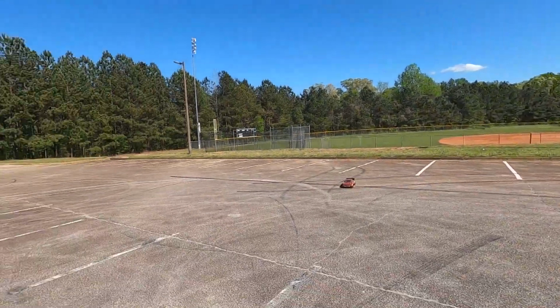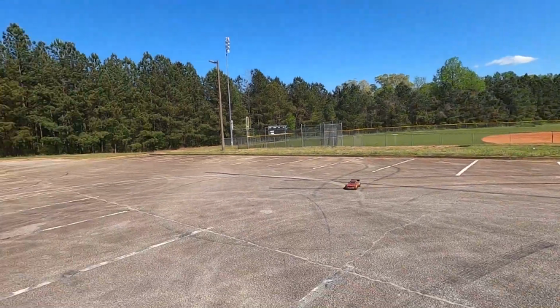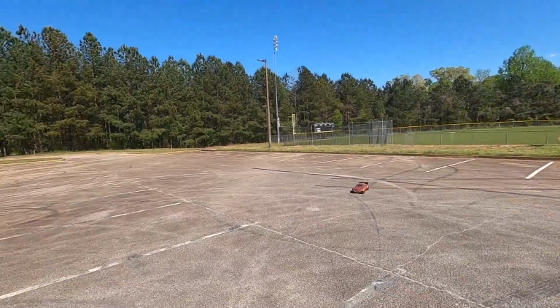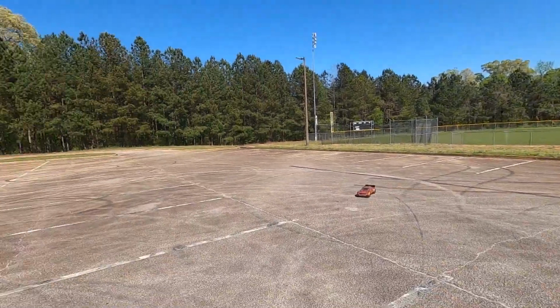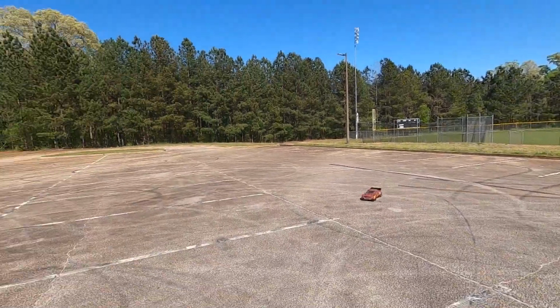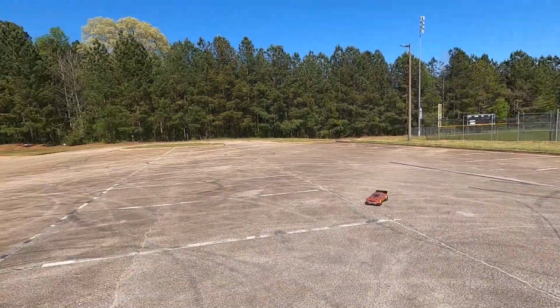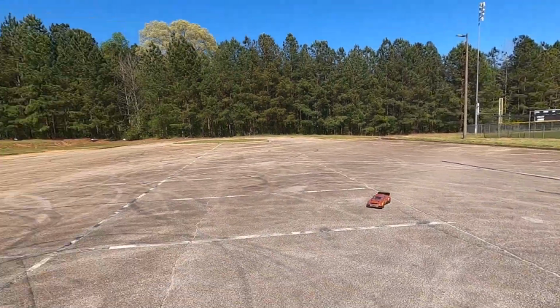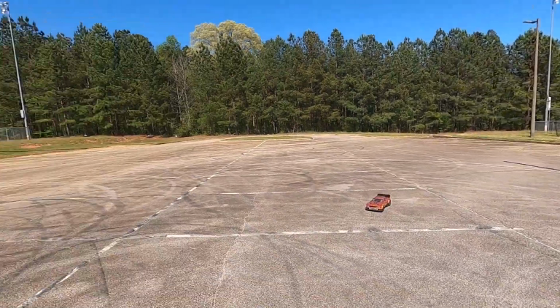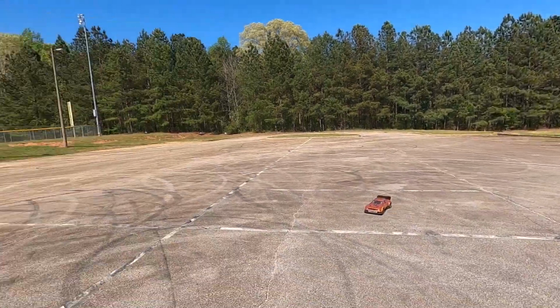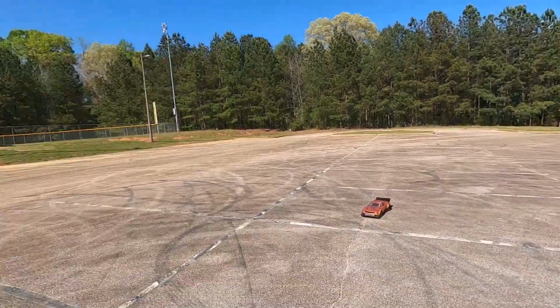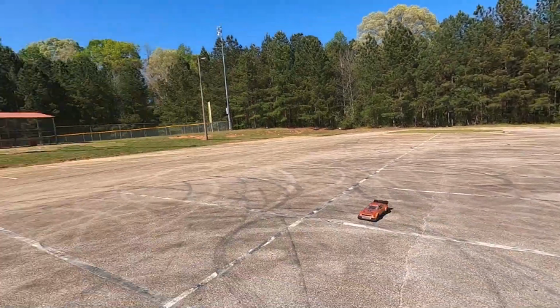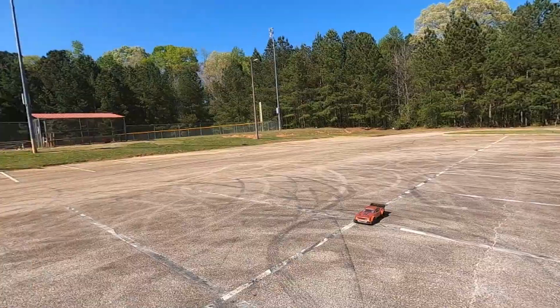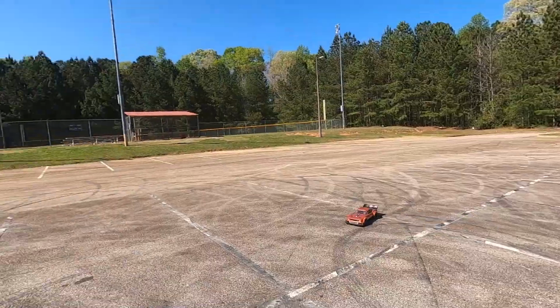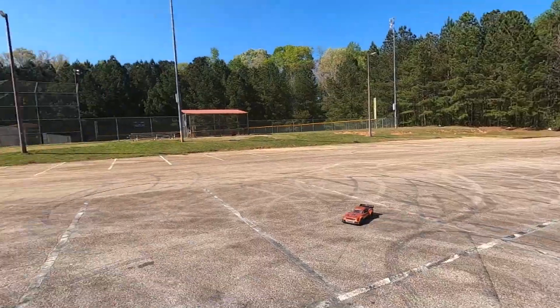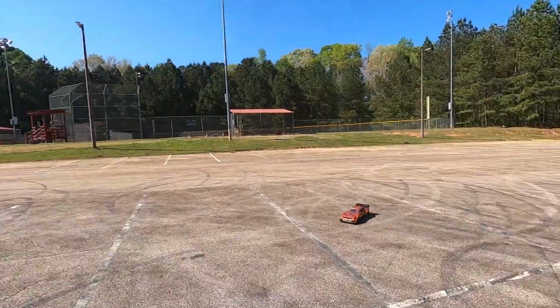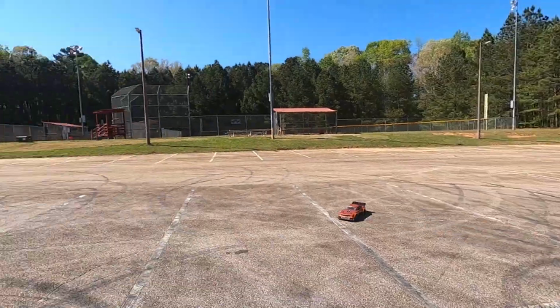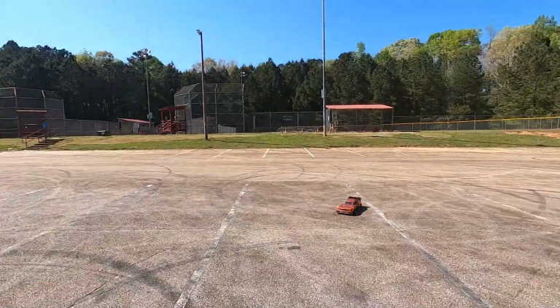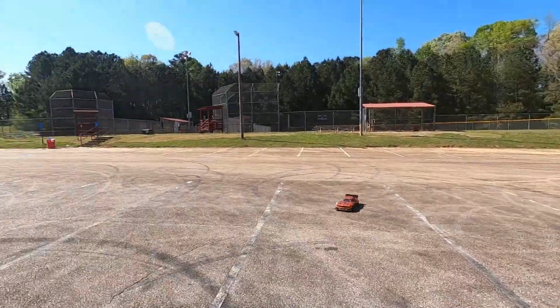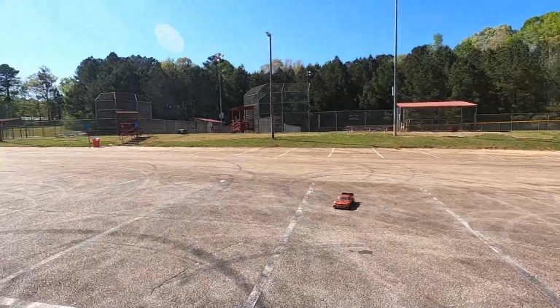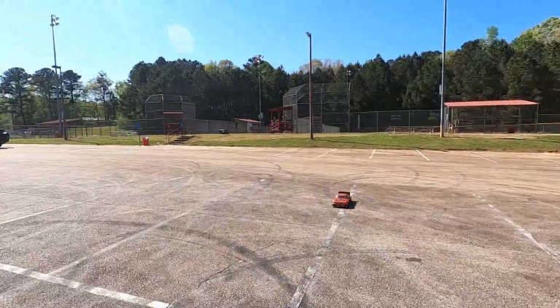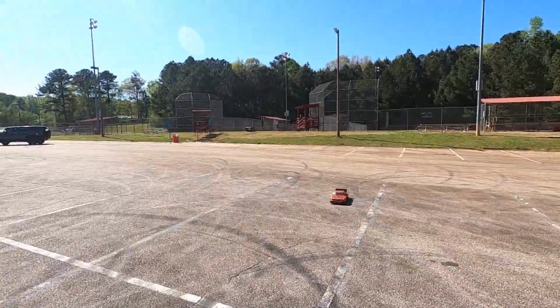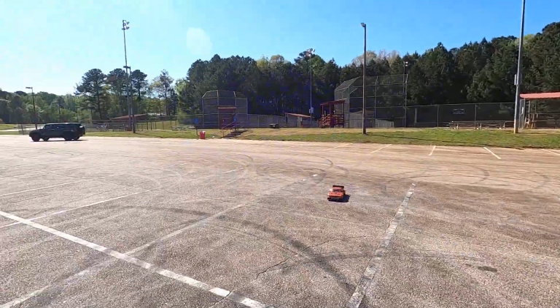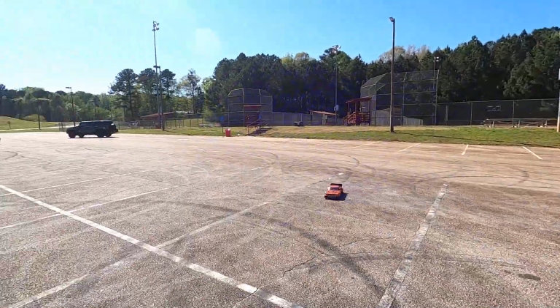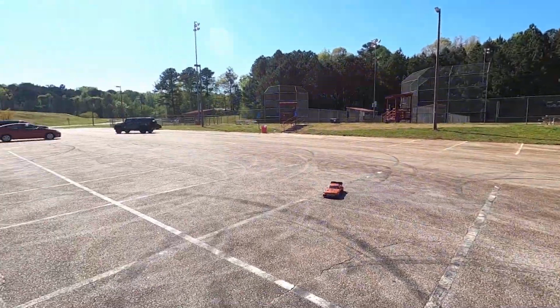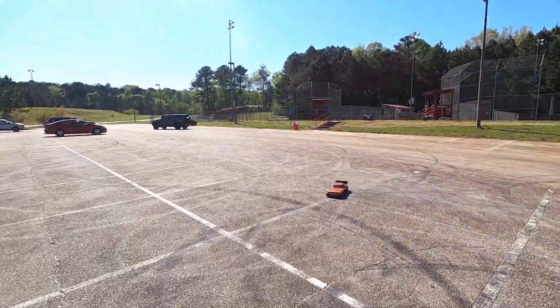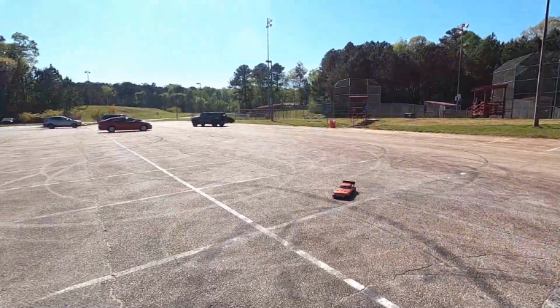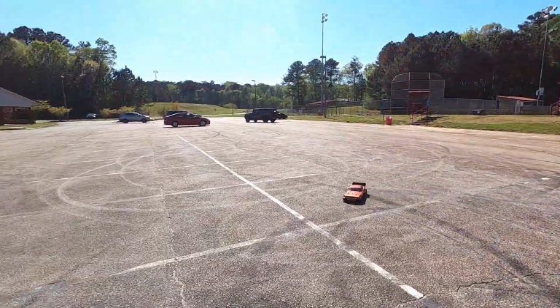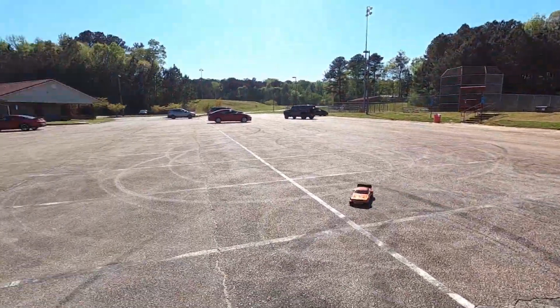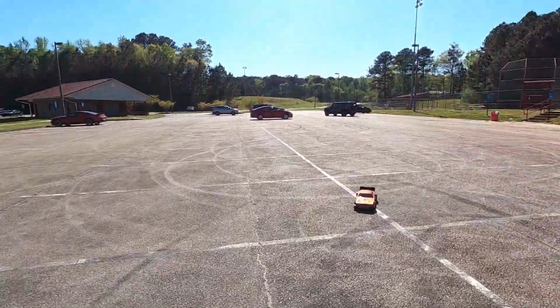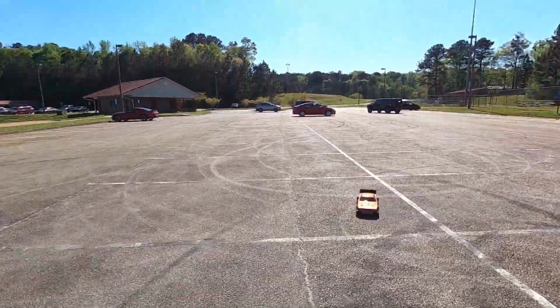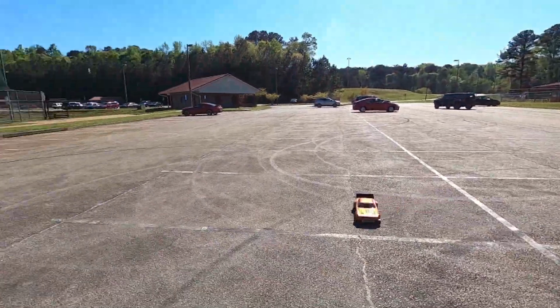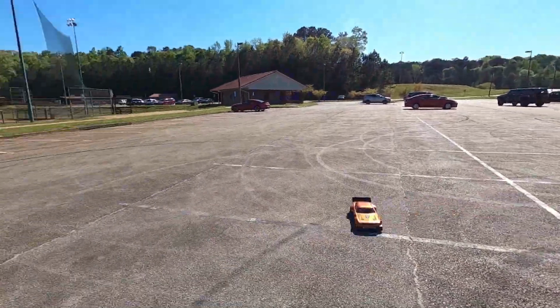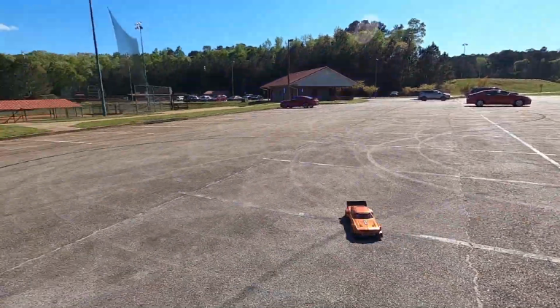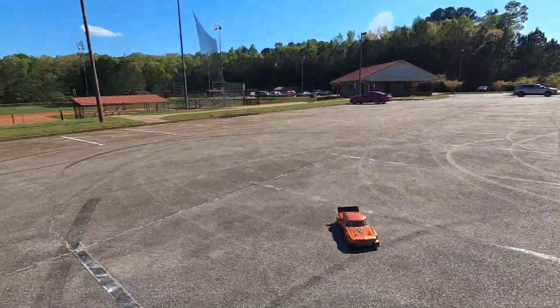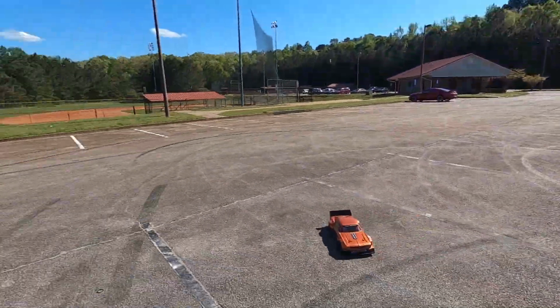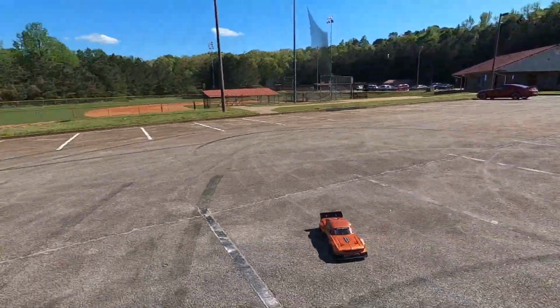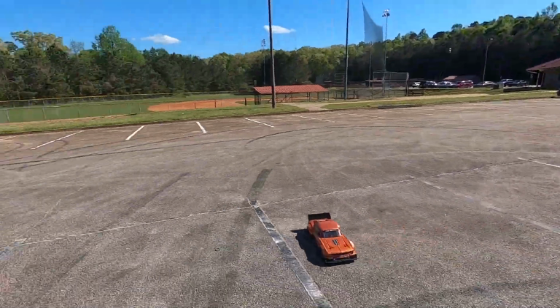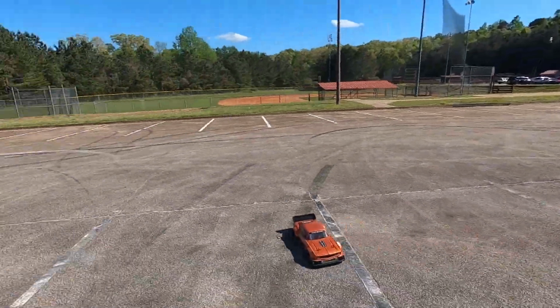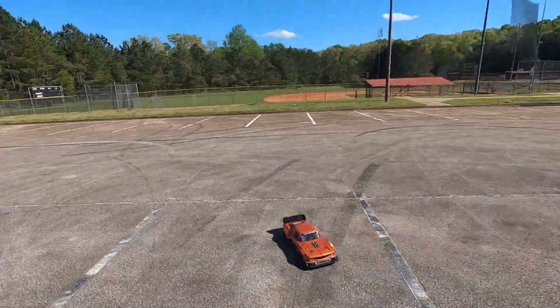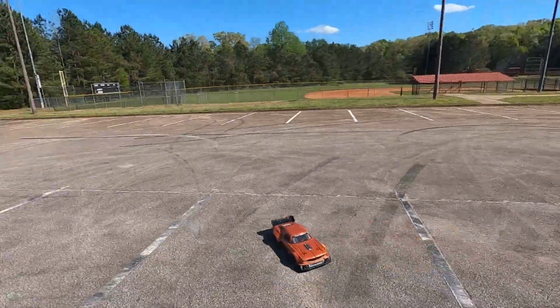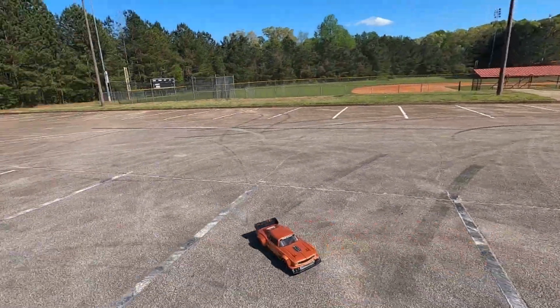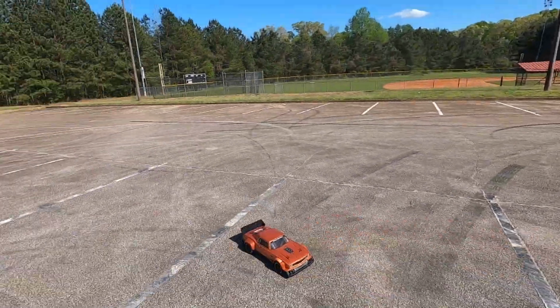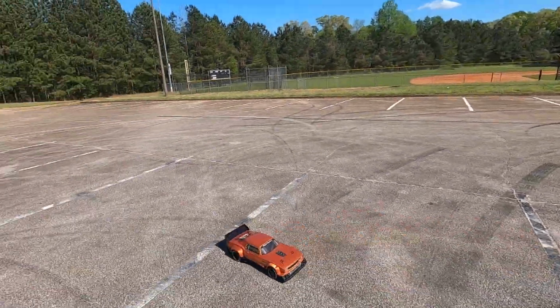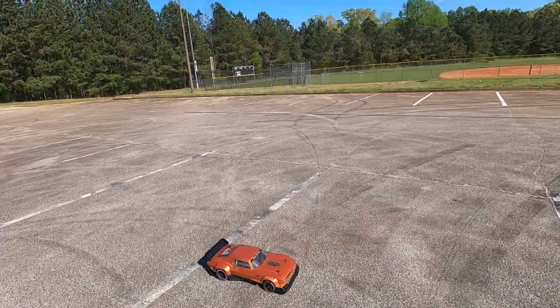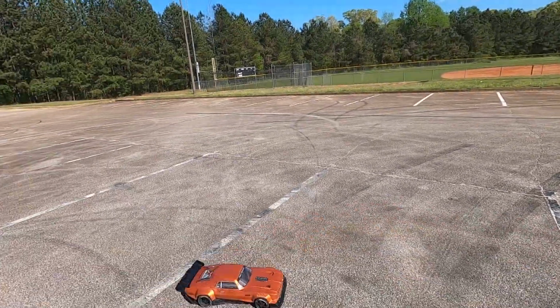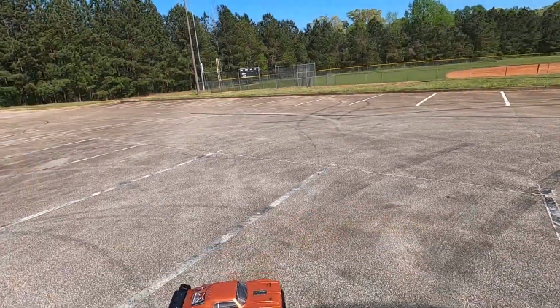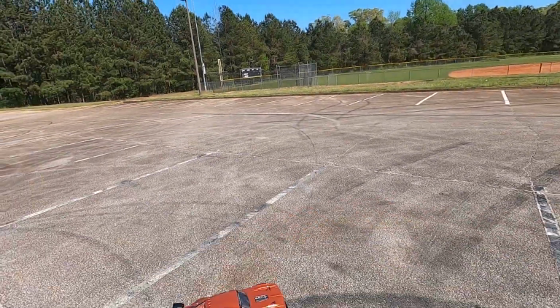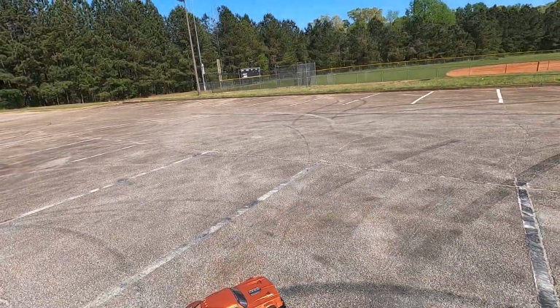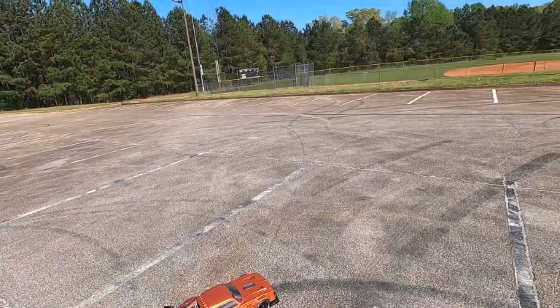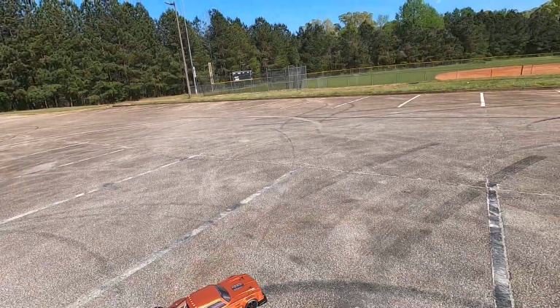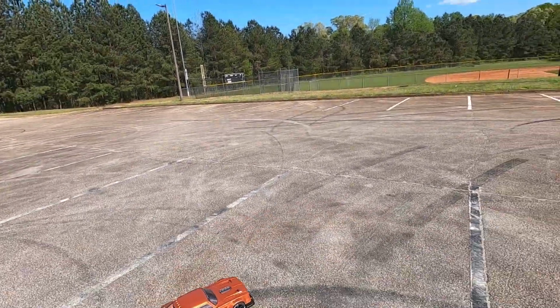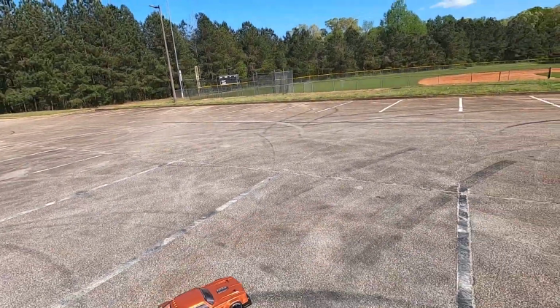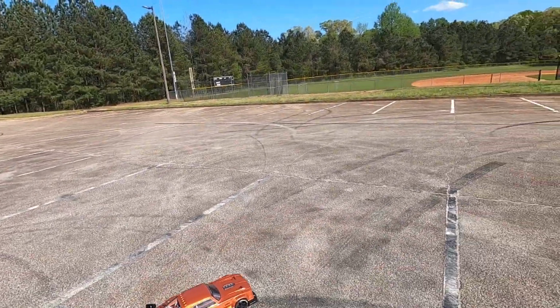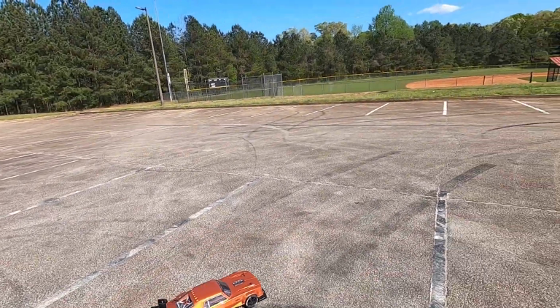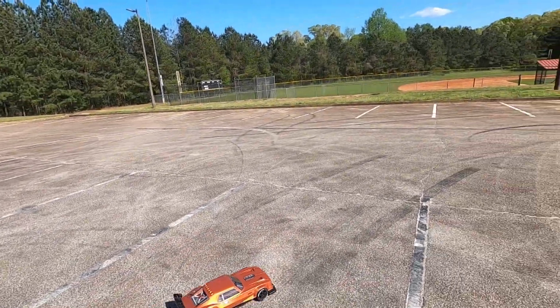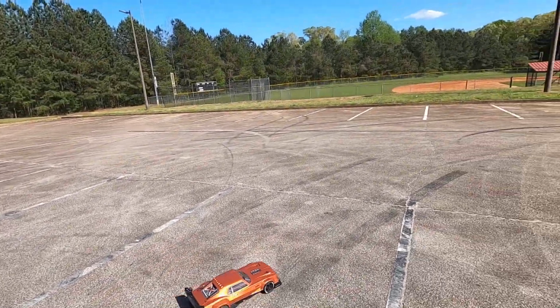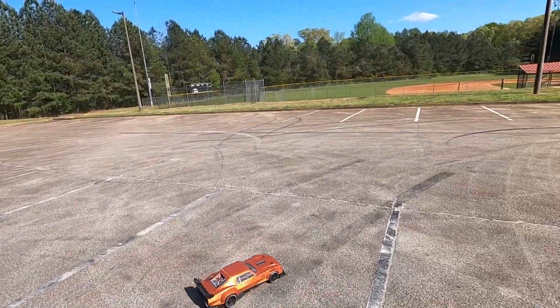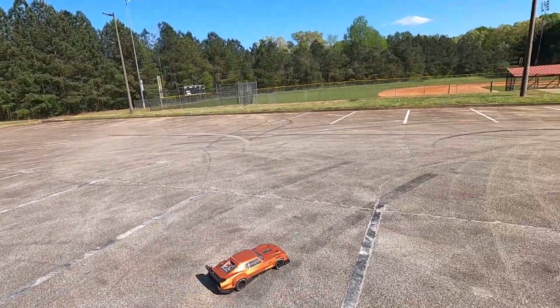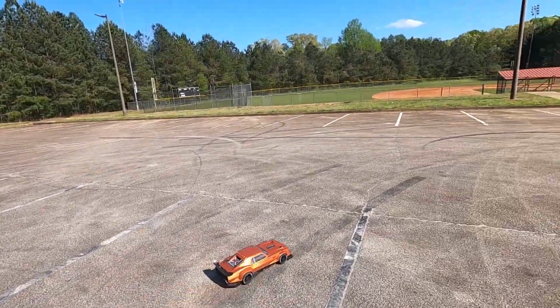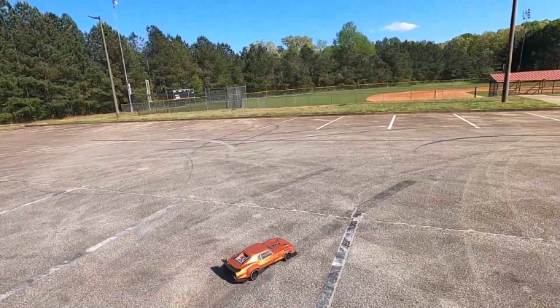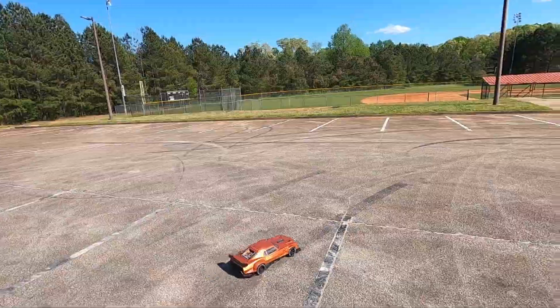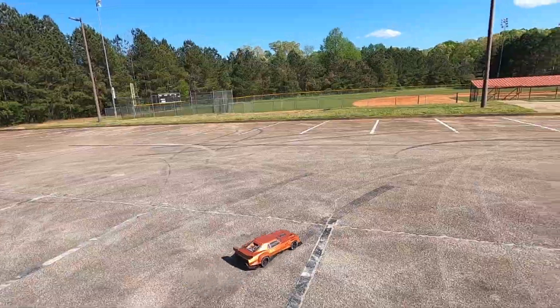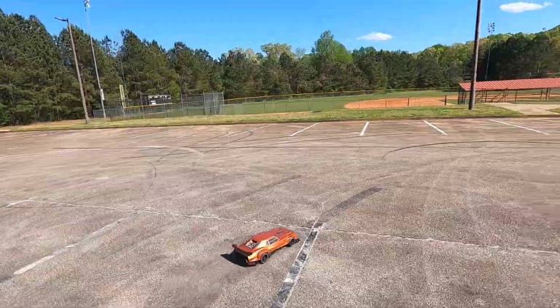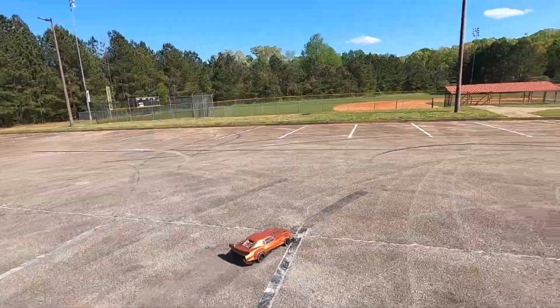Look at that drift — that was full throttle!